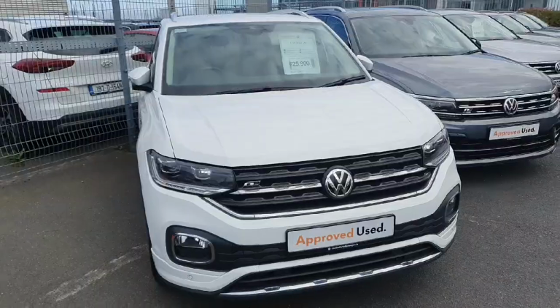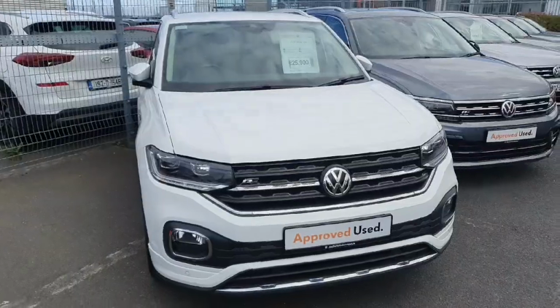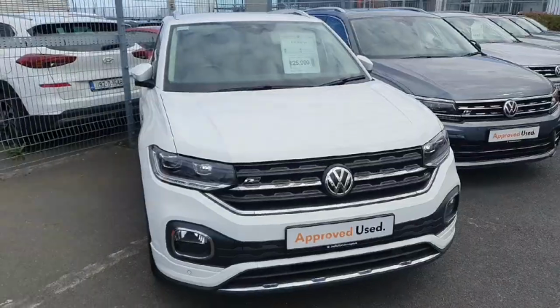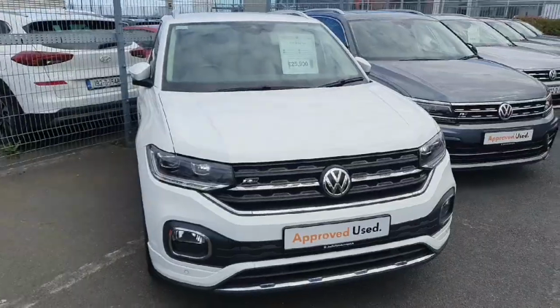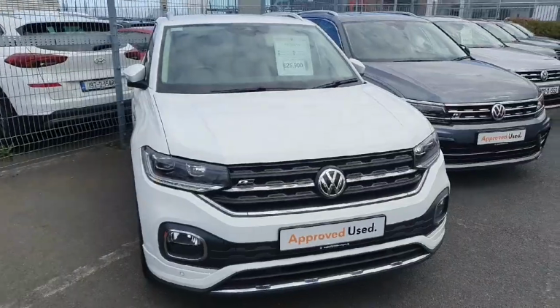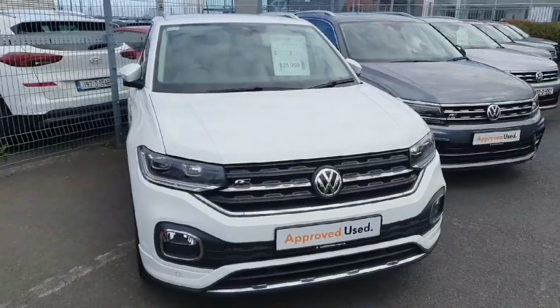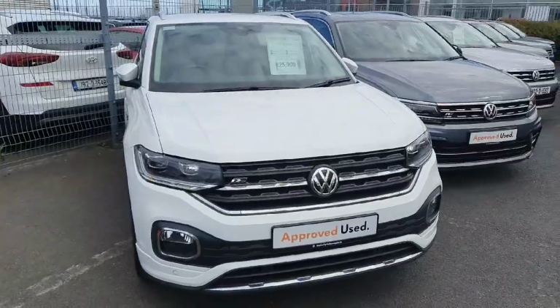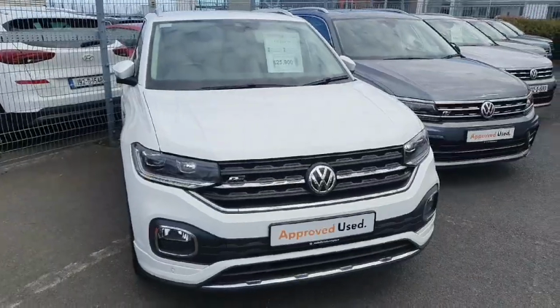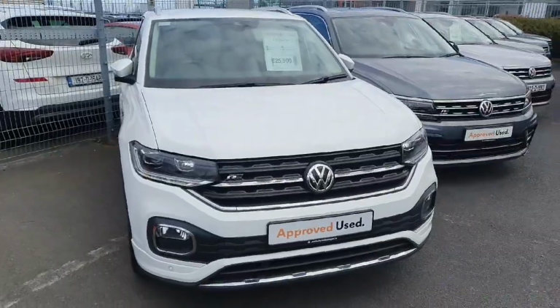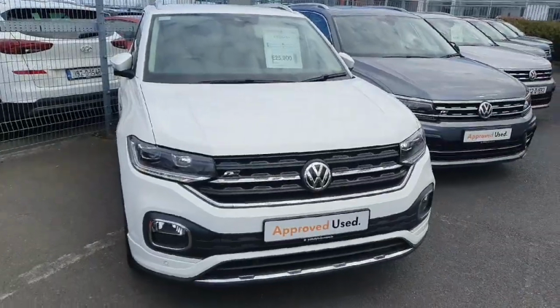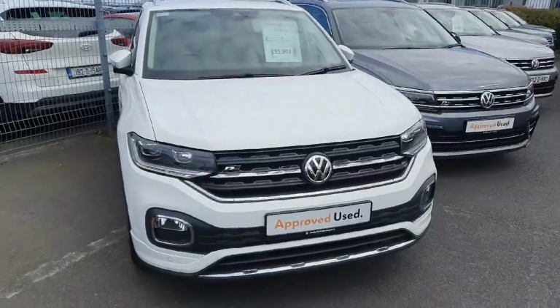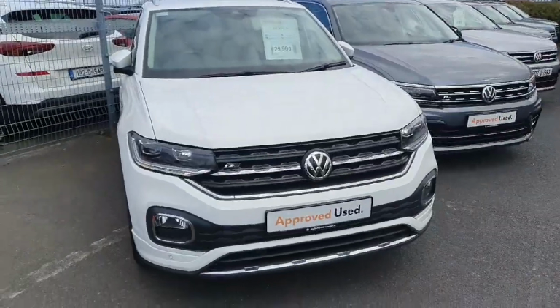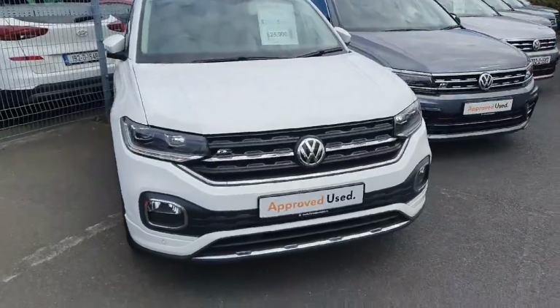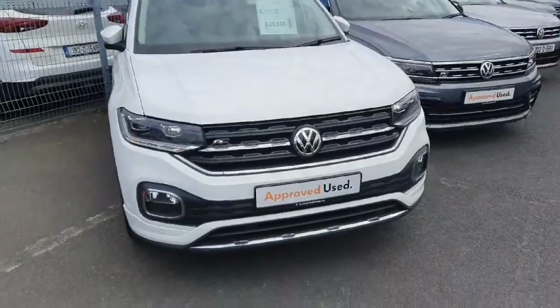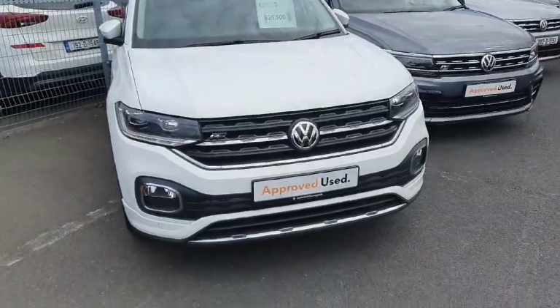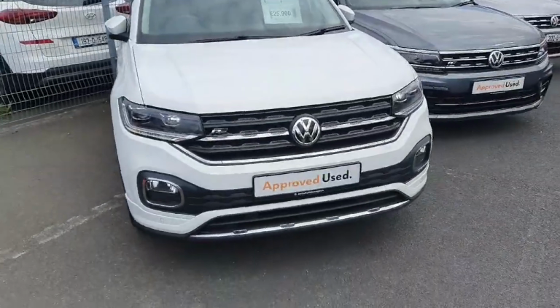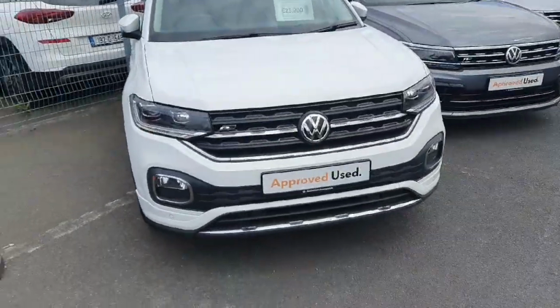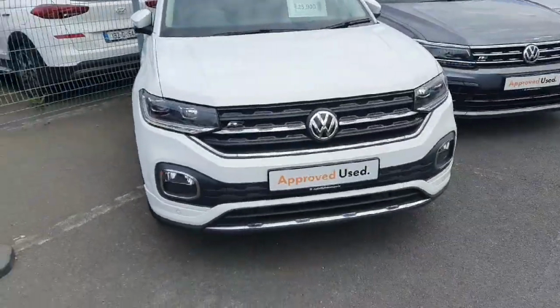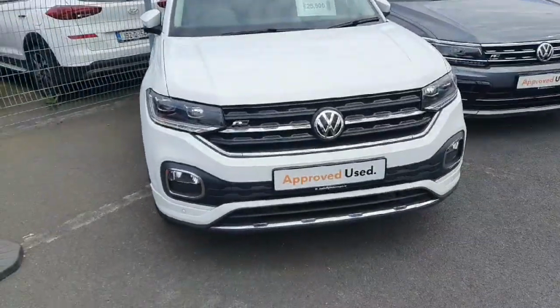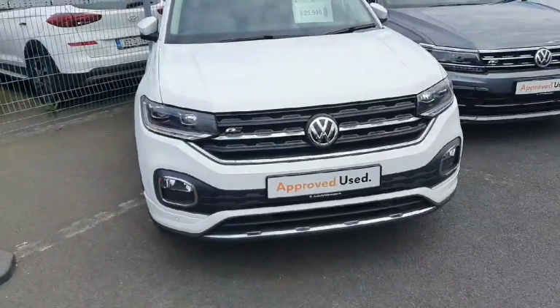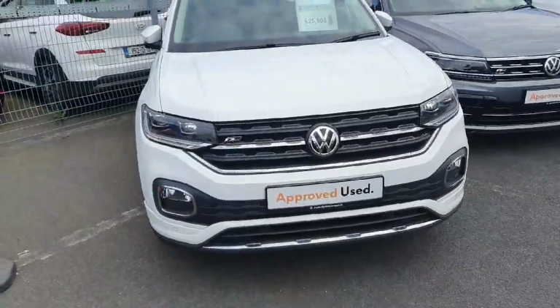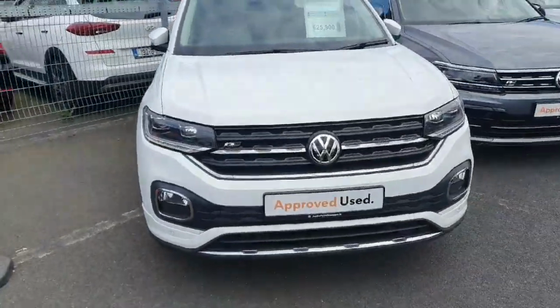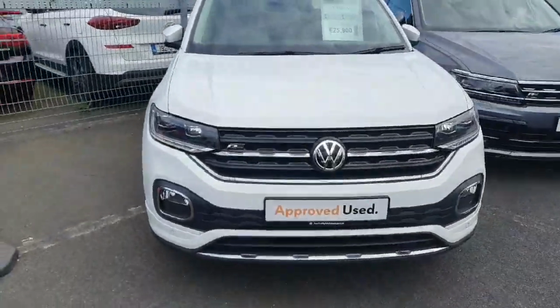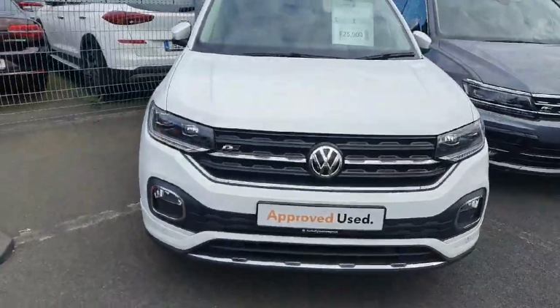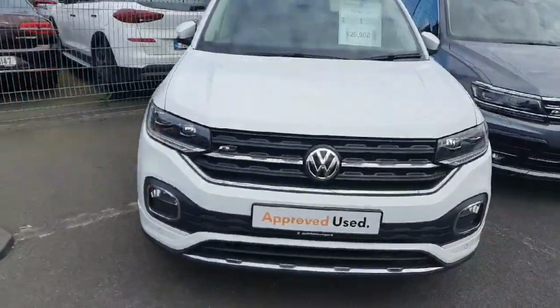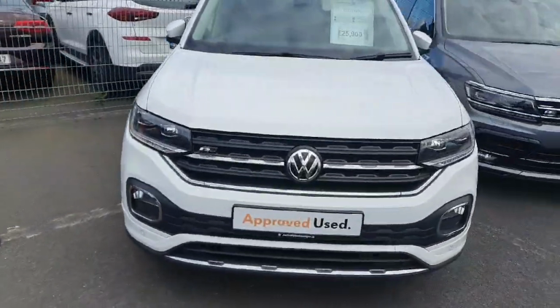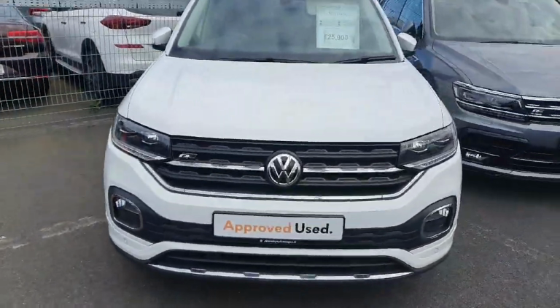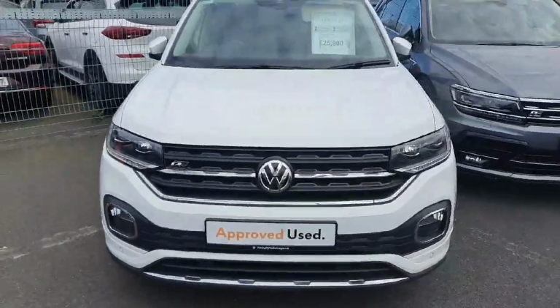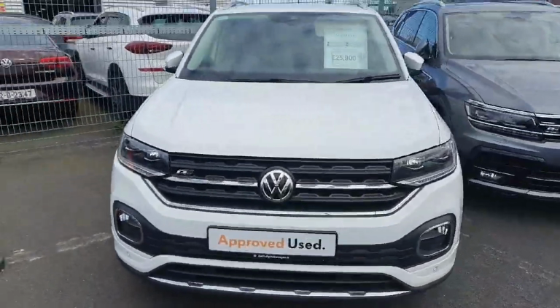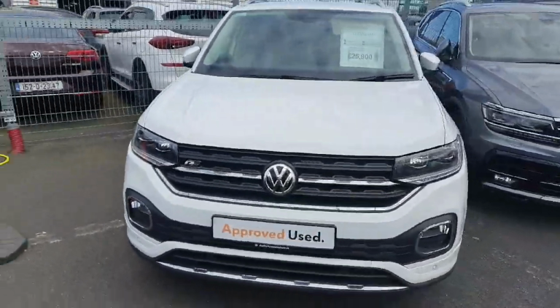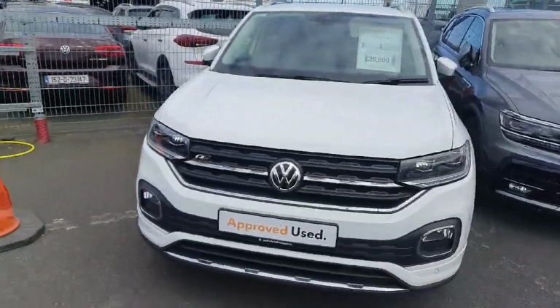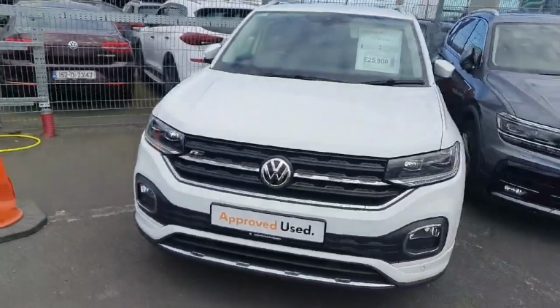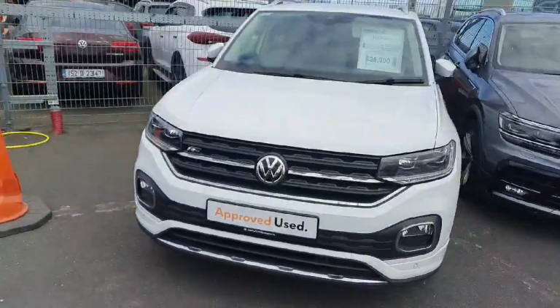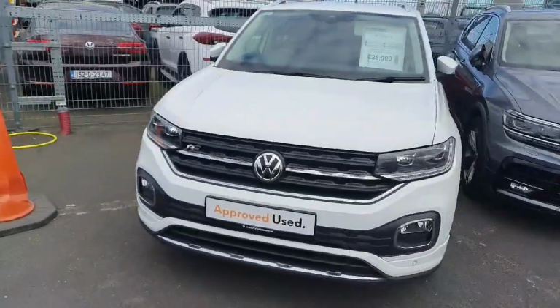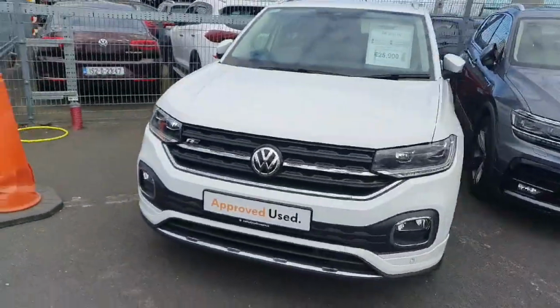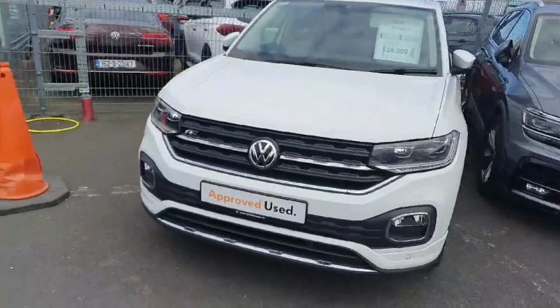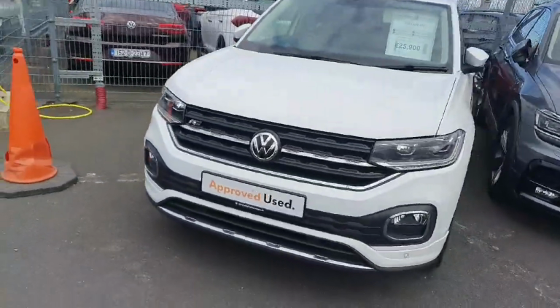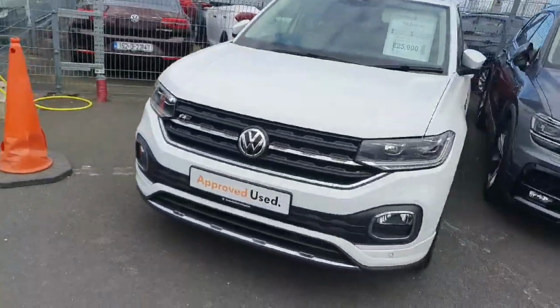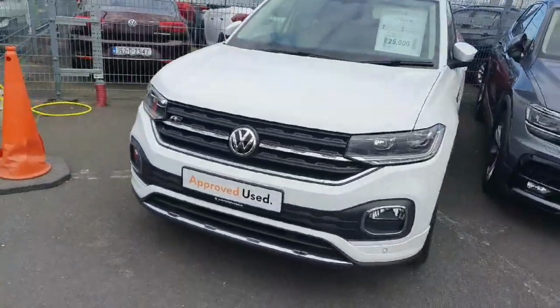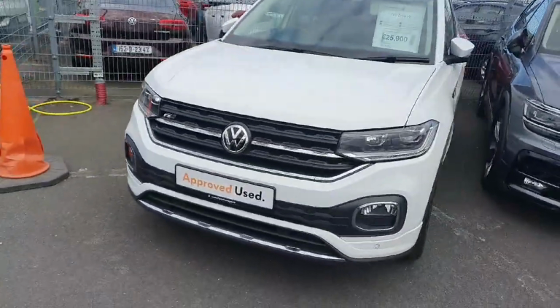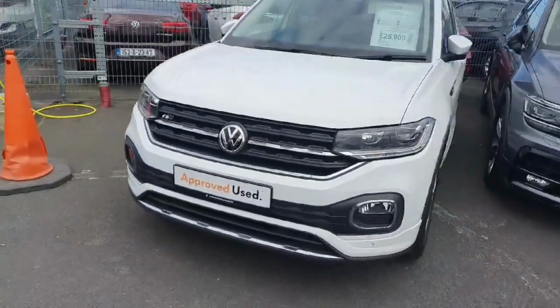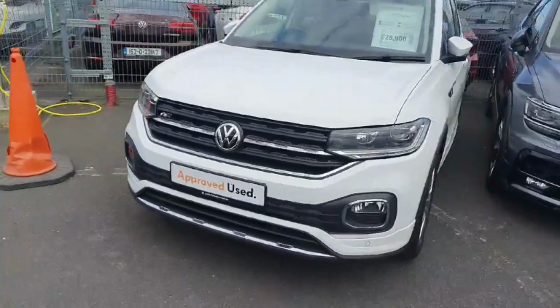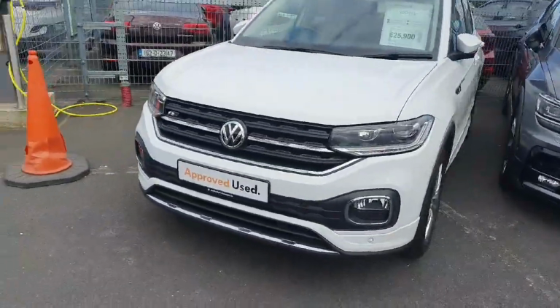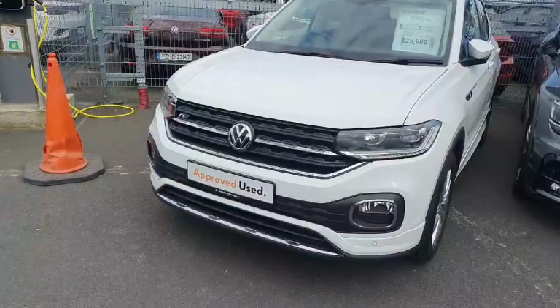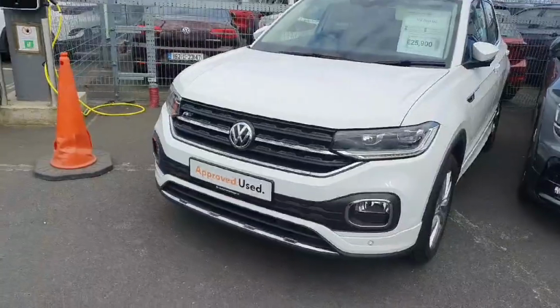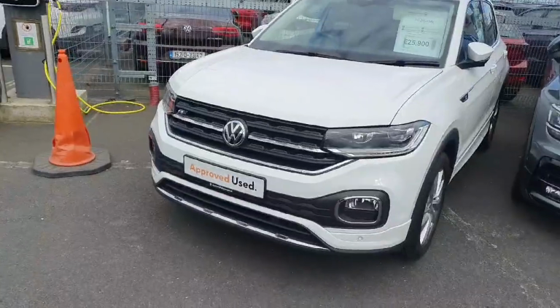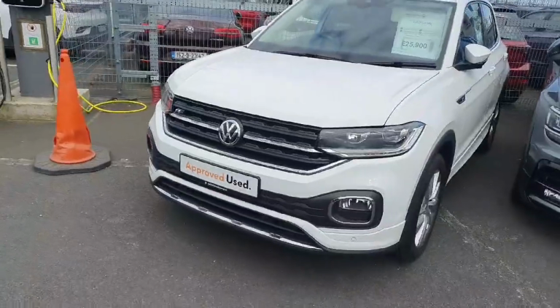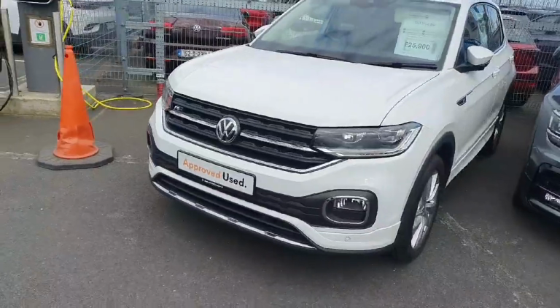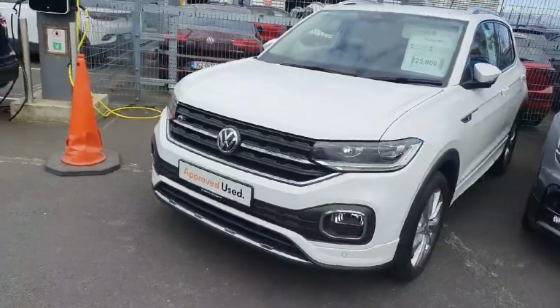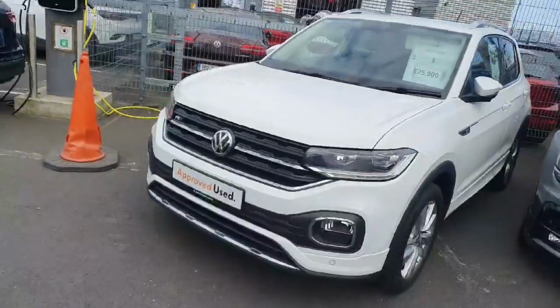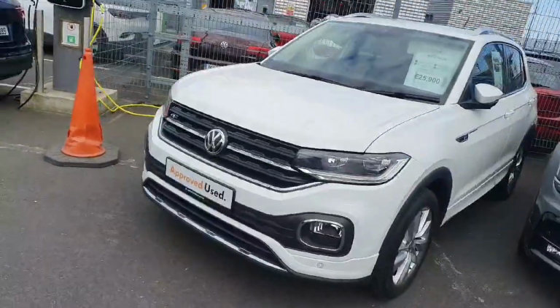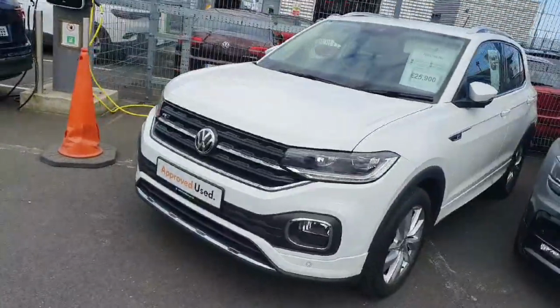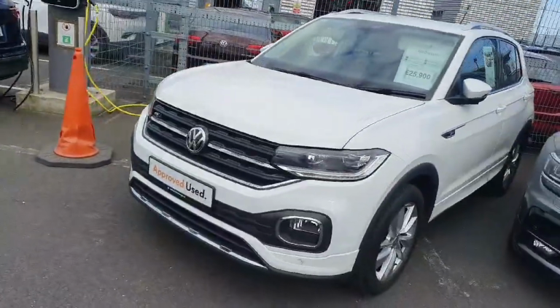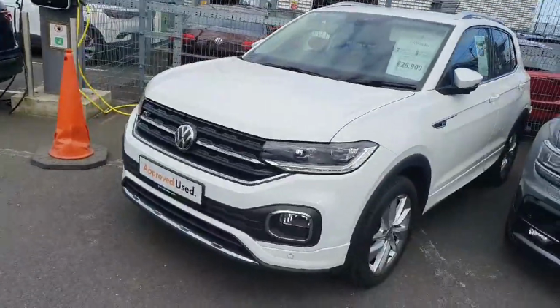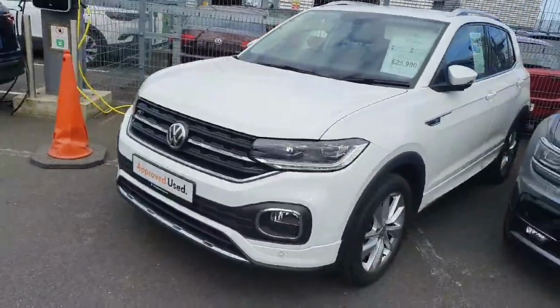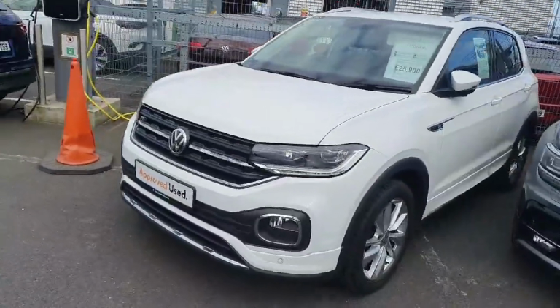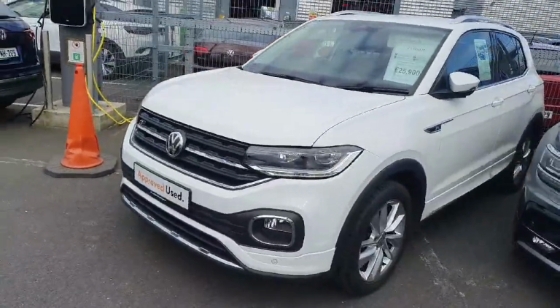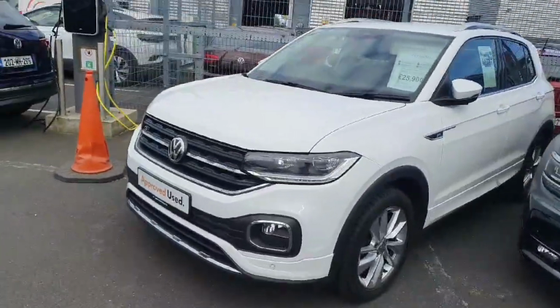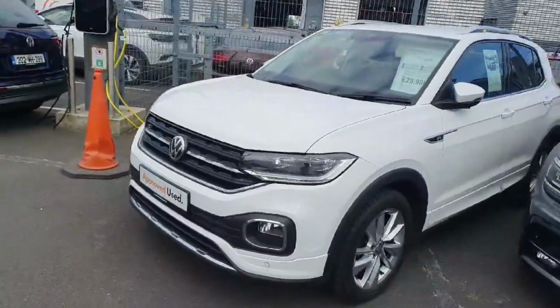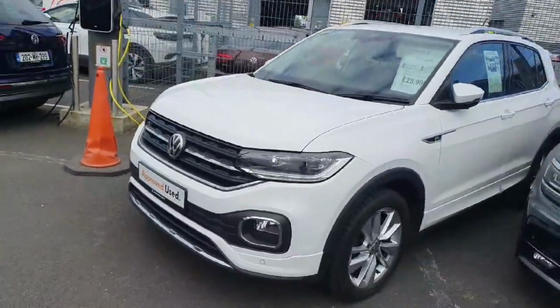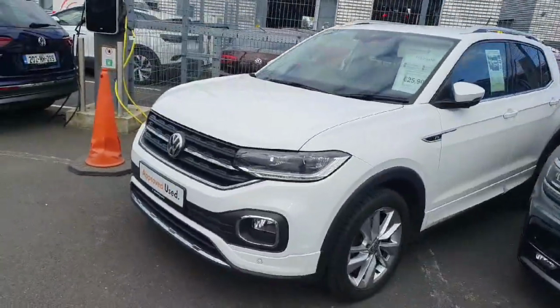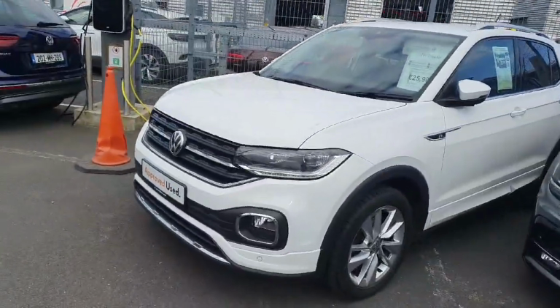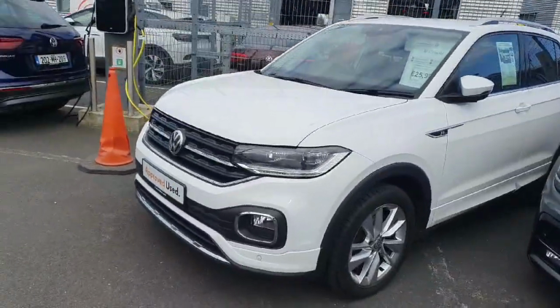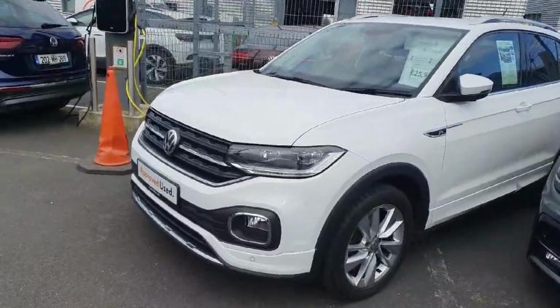Hi everyone, welcome to Giotto from Volkswagen Airside. Today we're looking at the 2019 Volkswagen T-Cross R-Line, finished in metallic white.